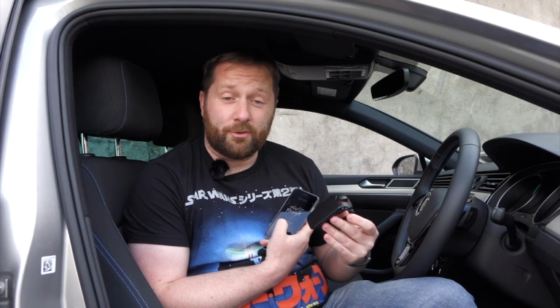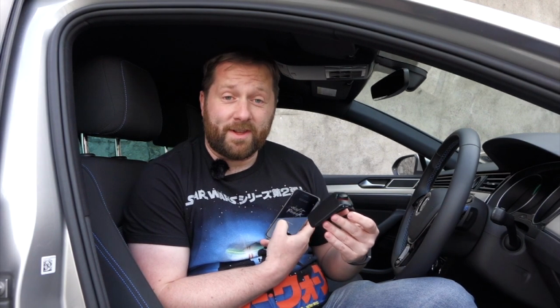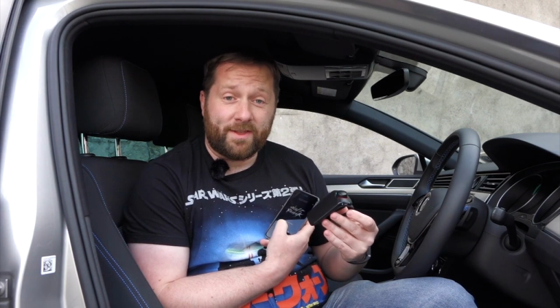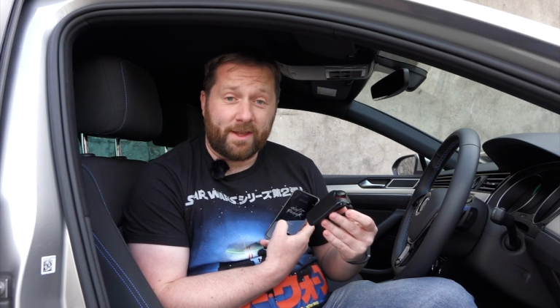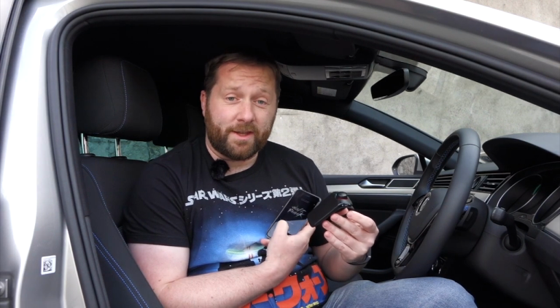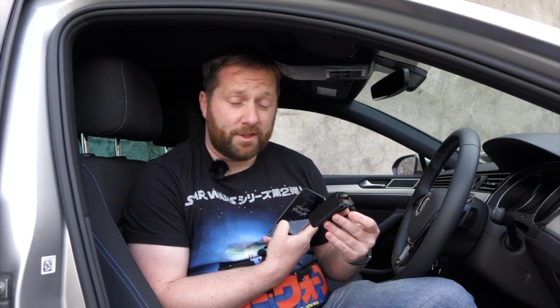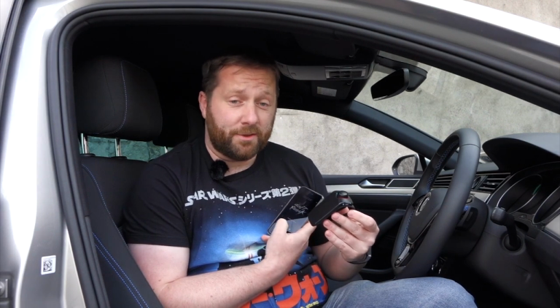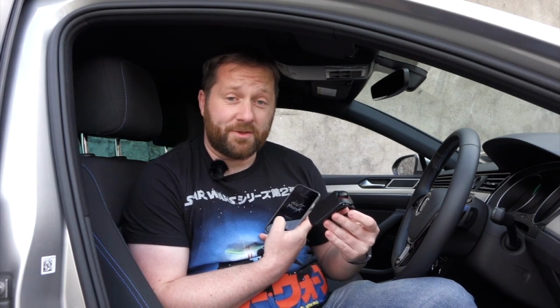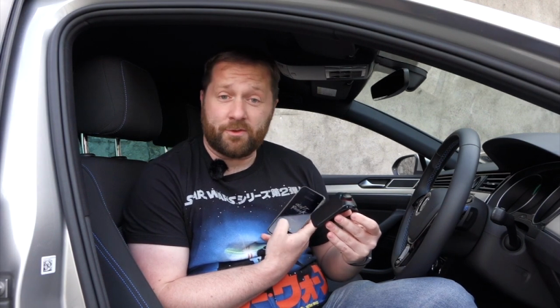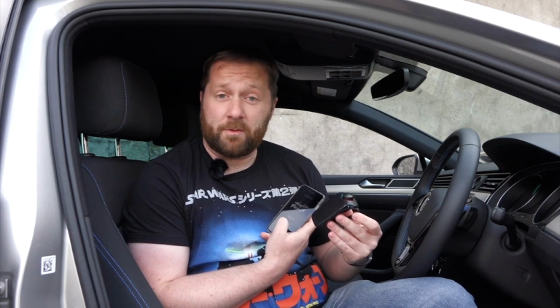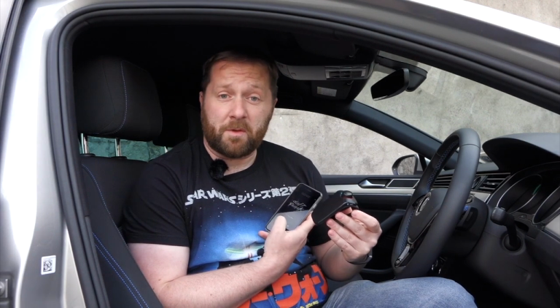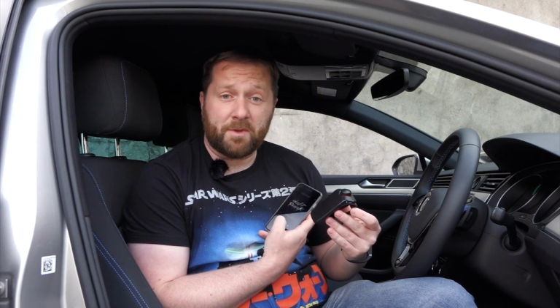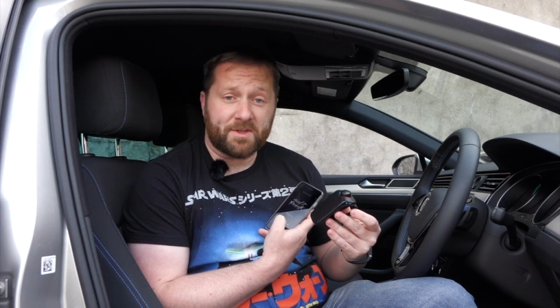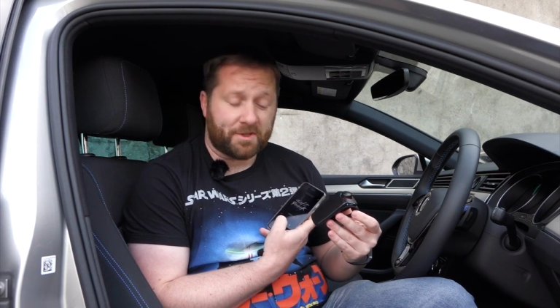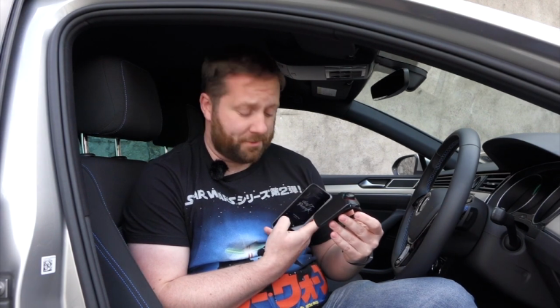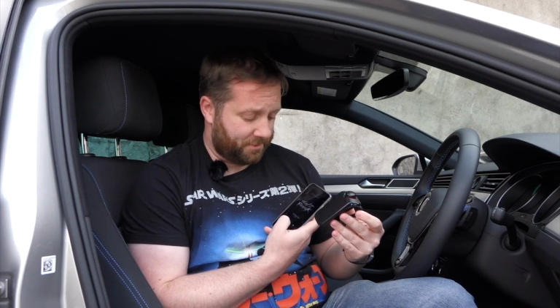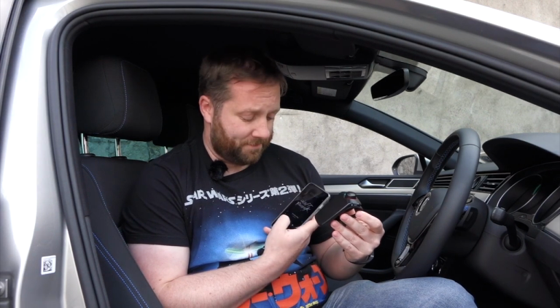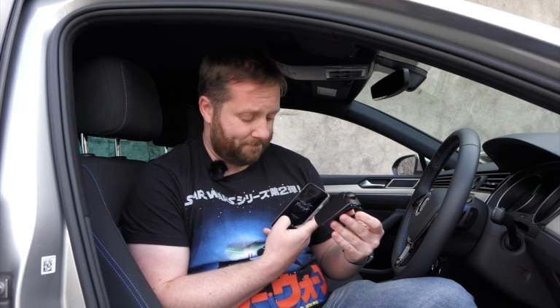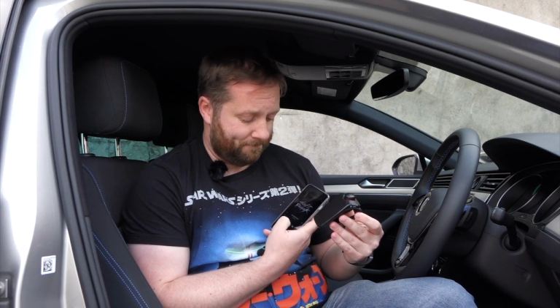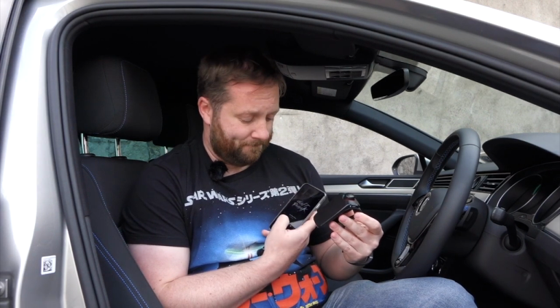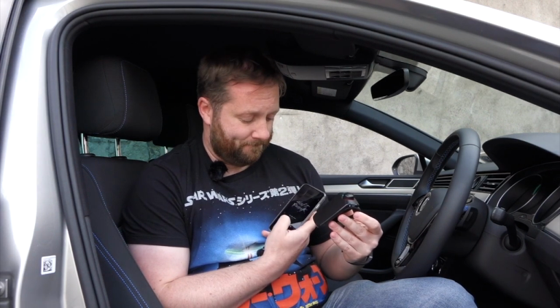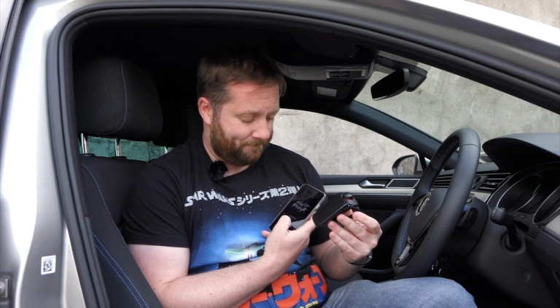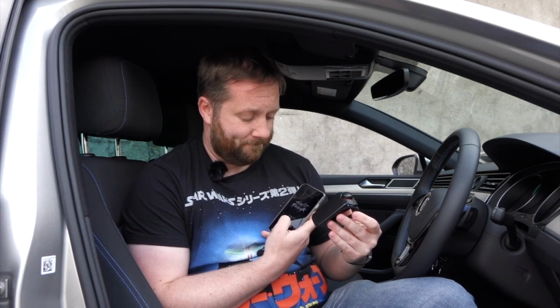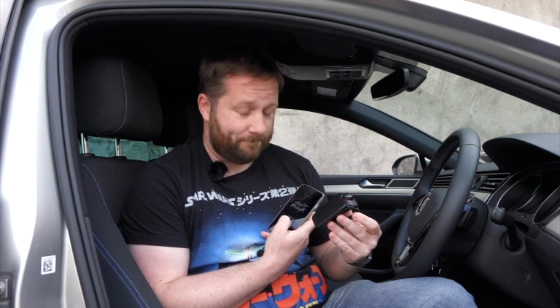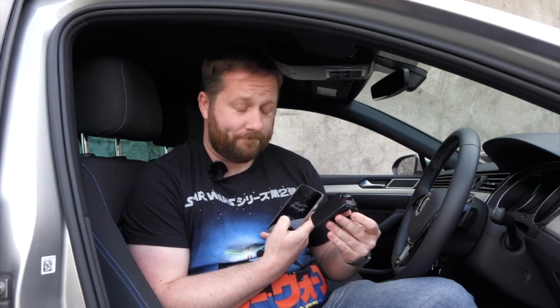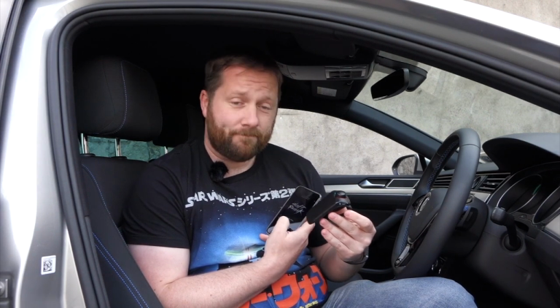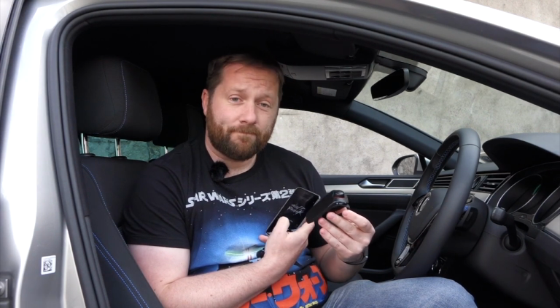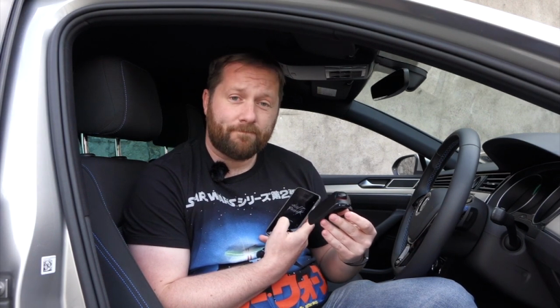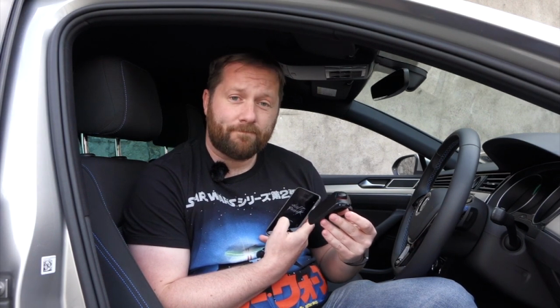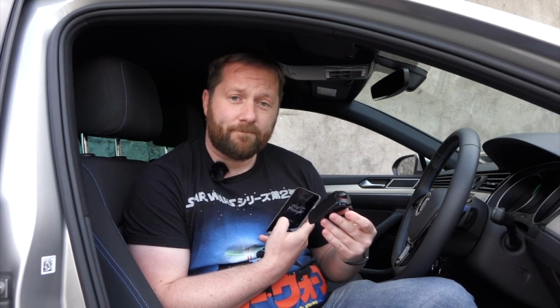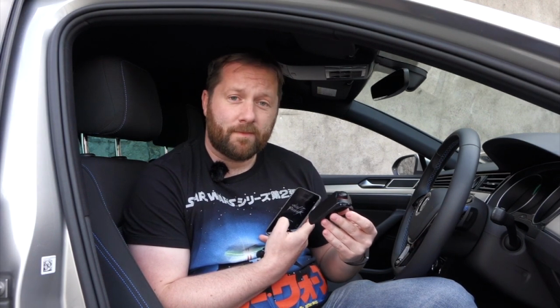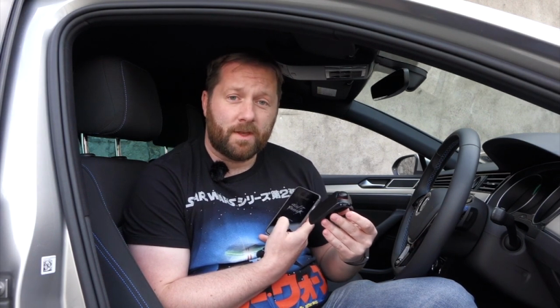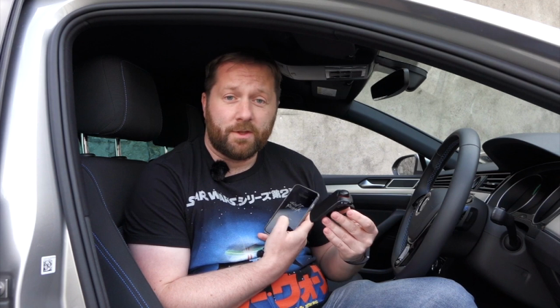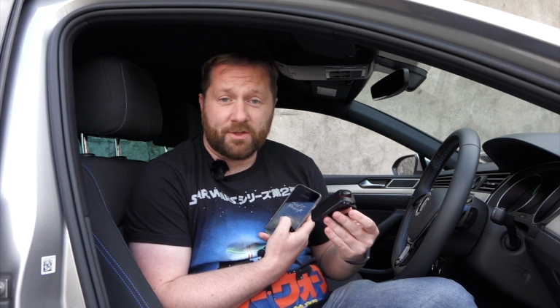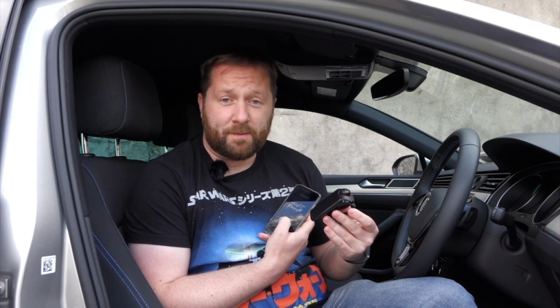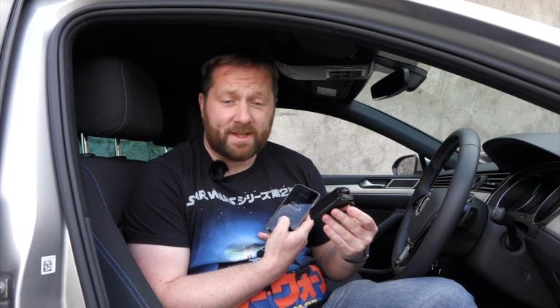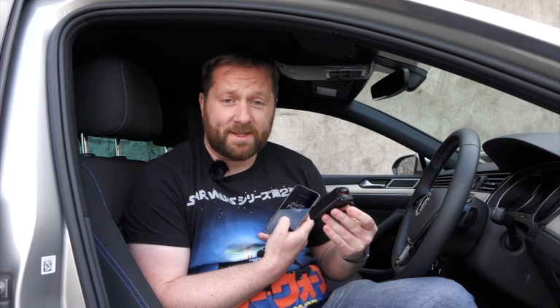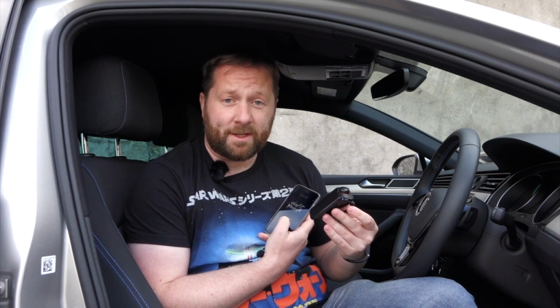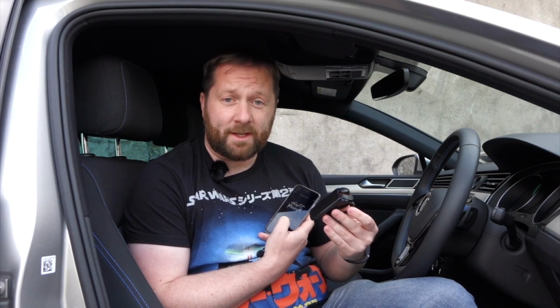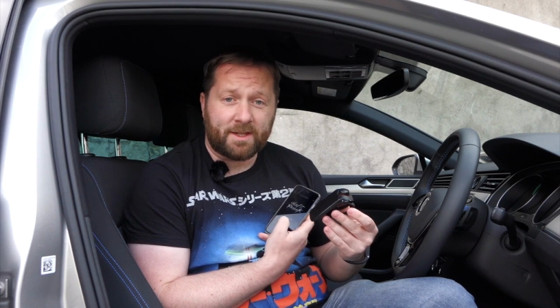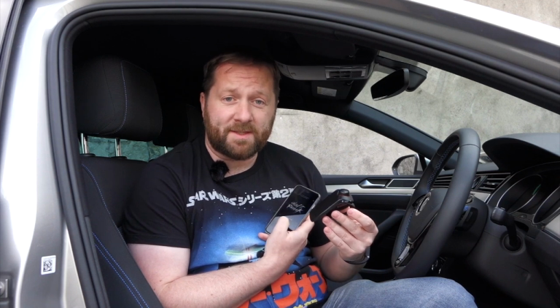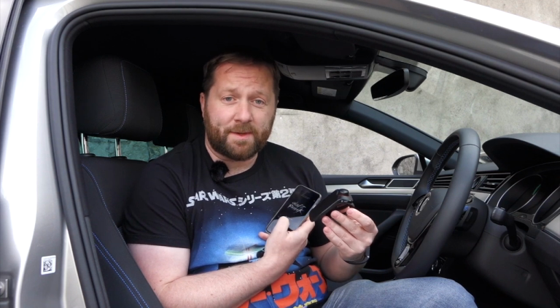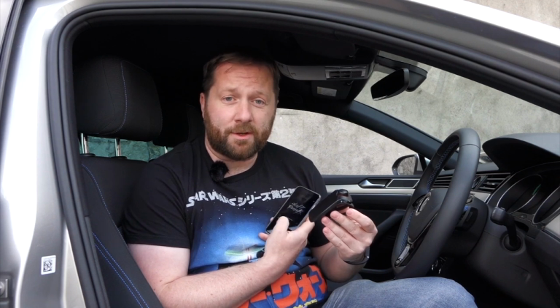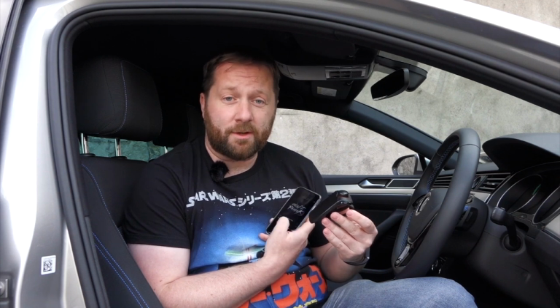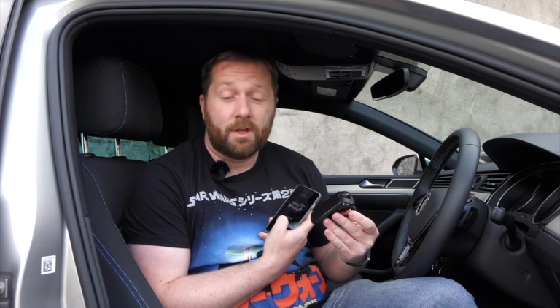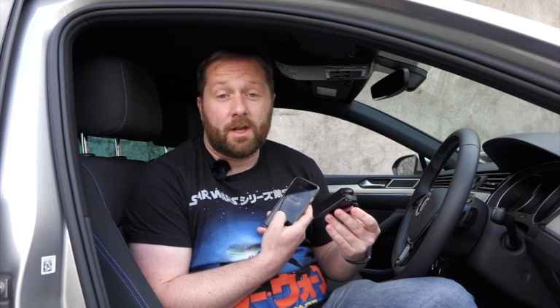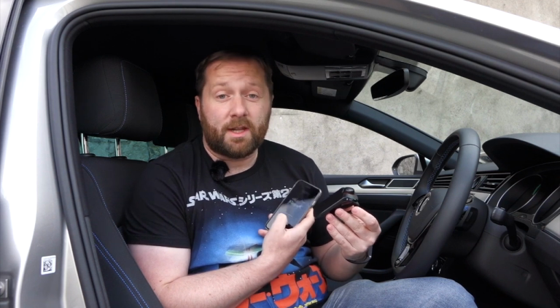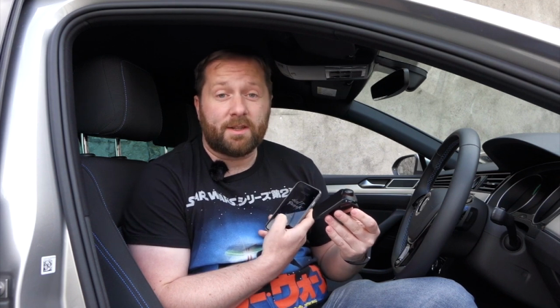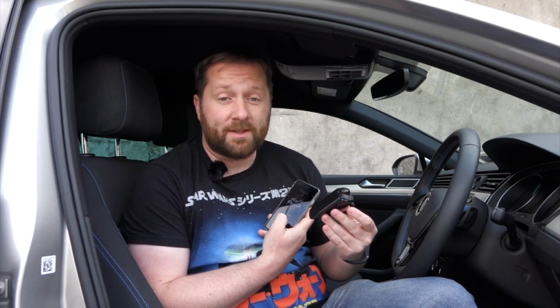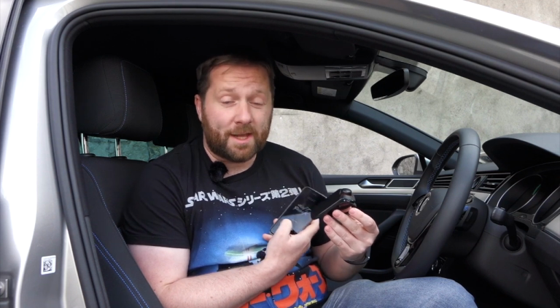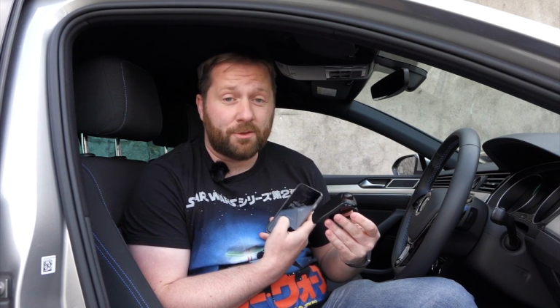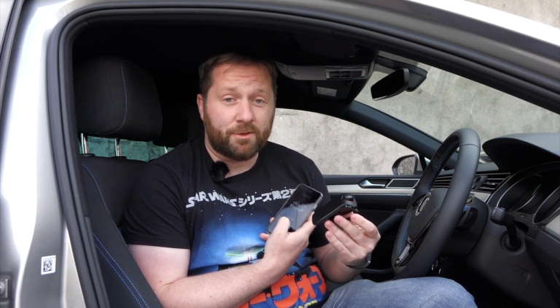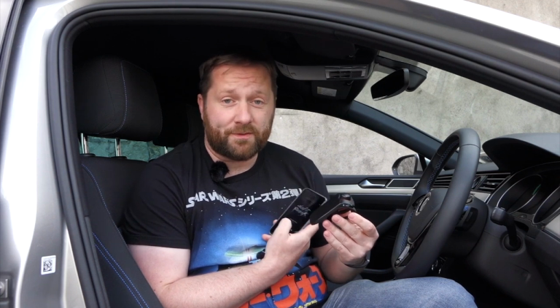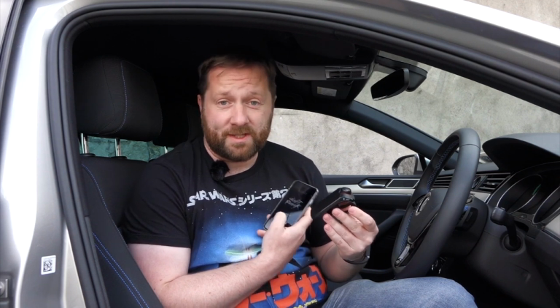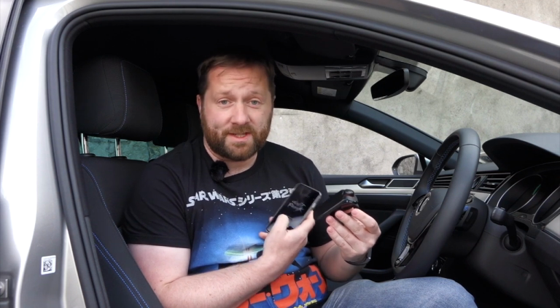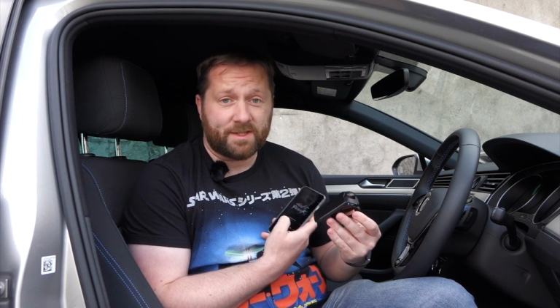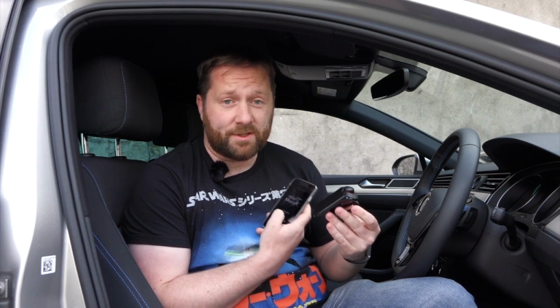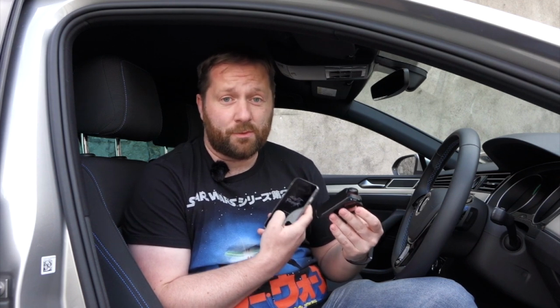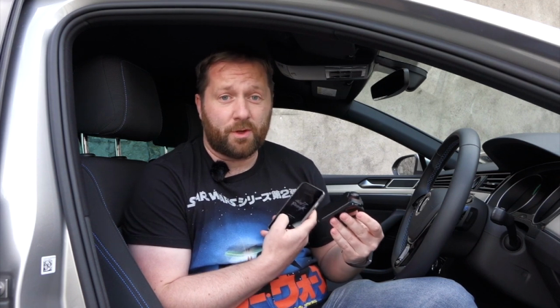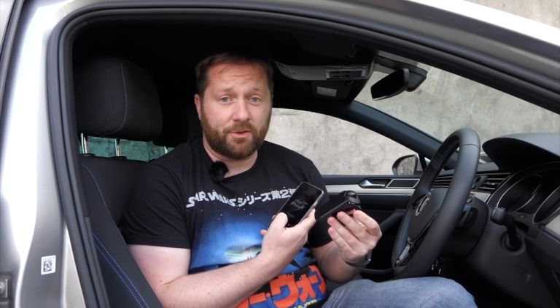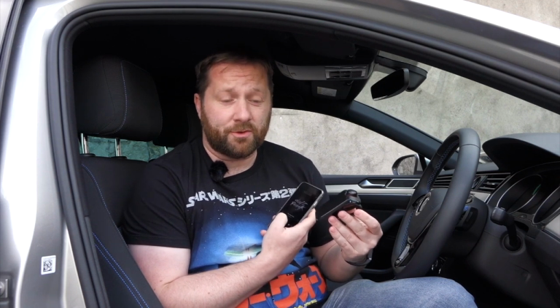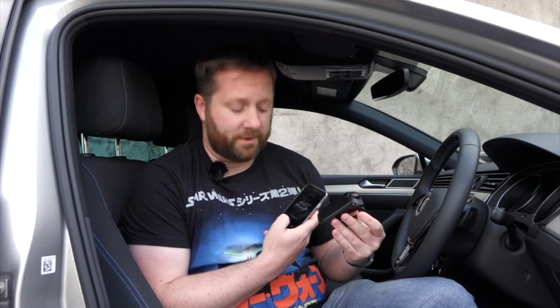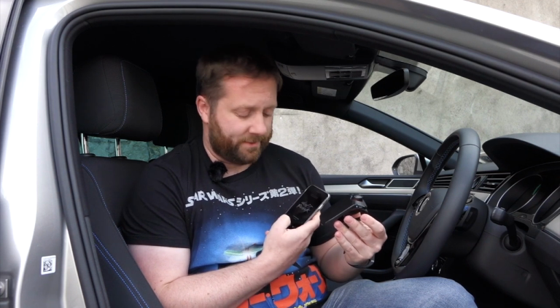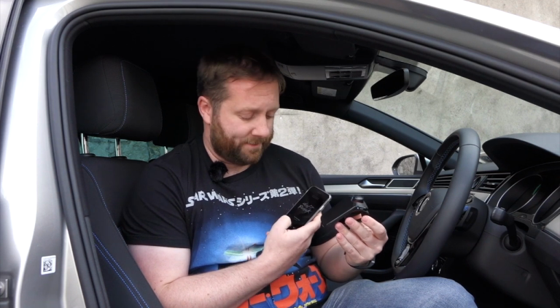You can also stream your music to it. It plays out through the loudspeaker and is loud enough to listen to while driving.